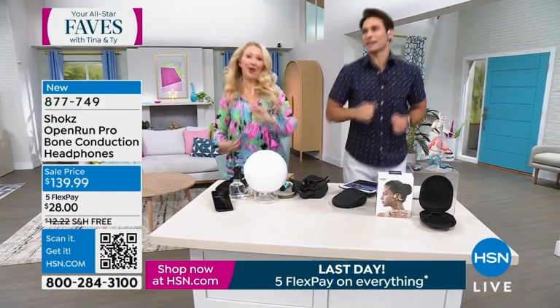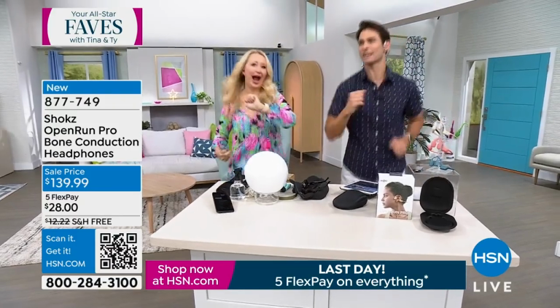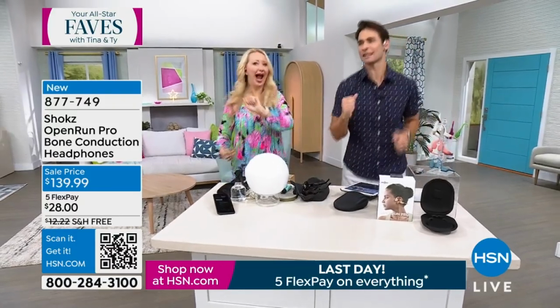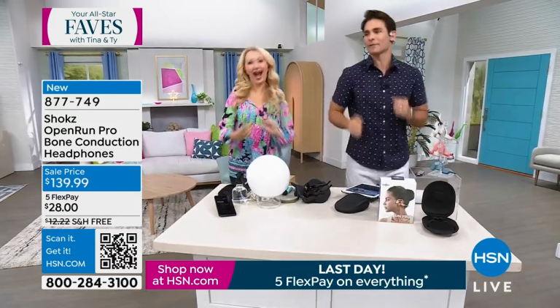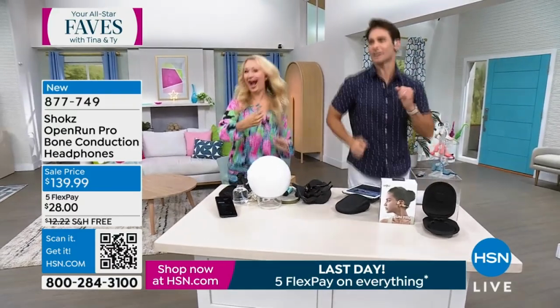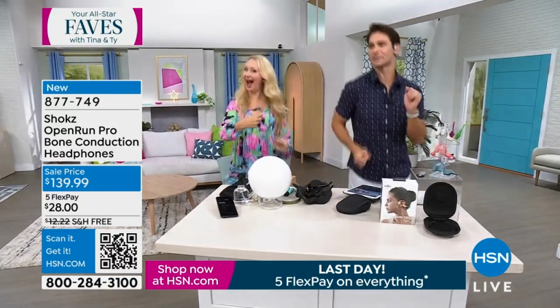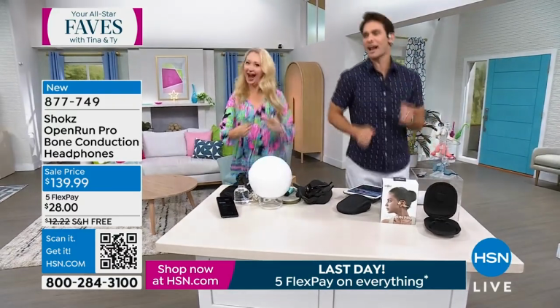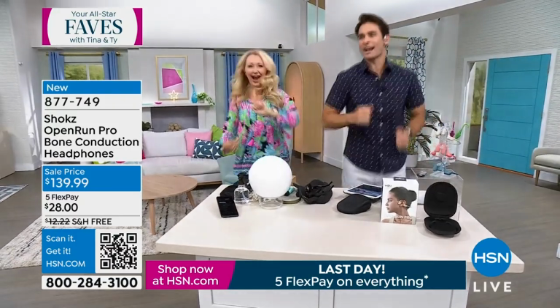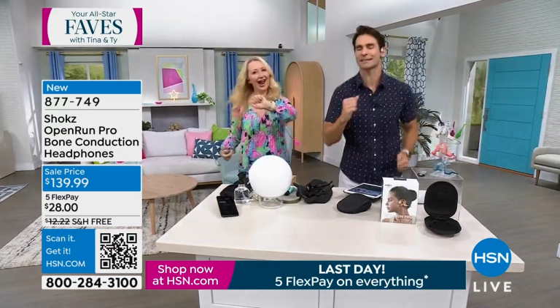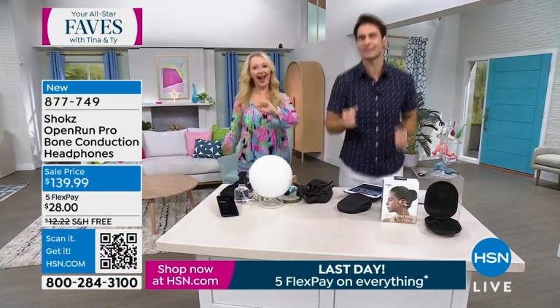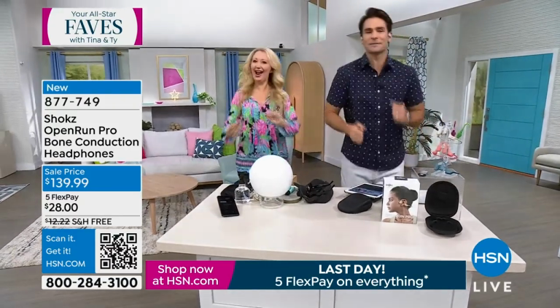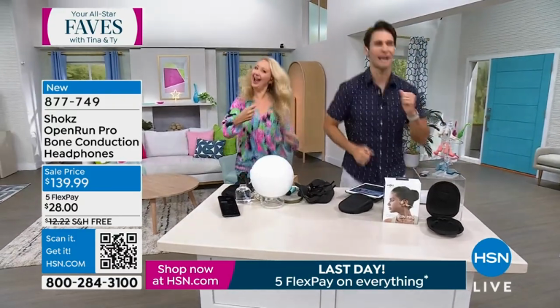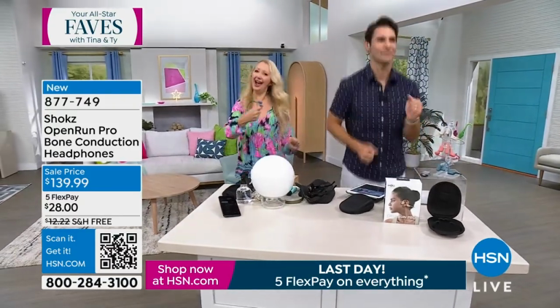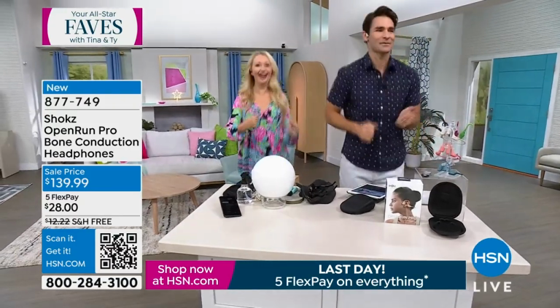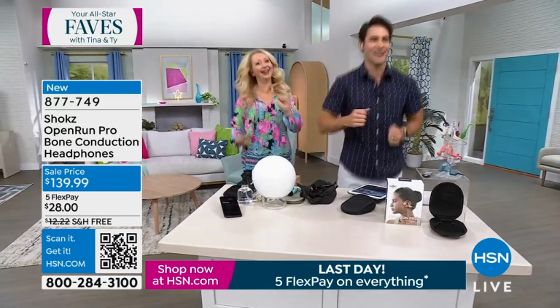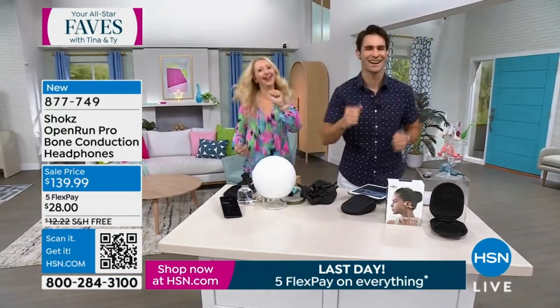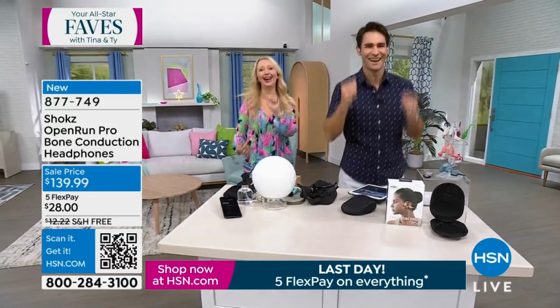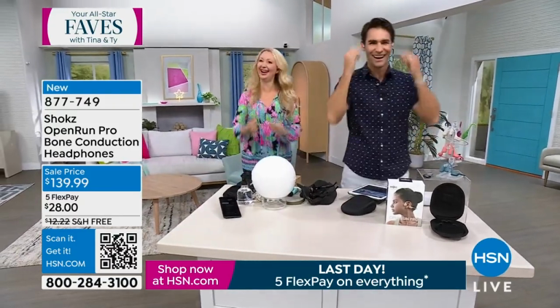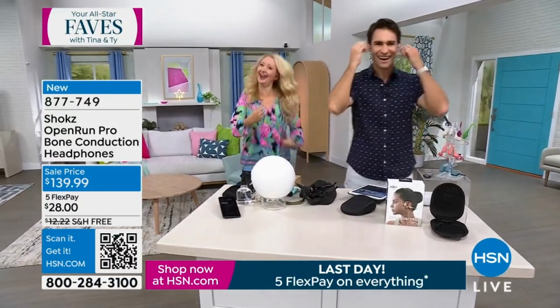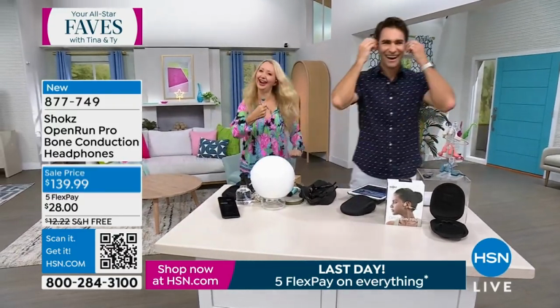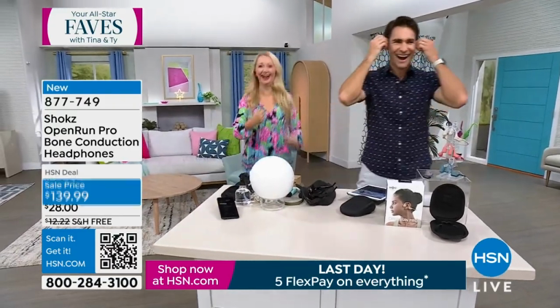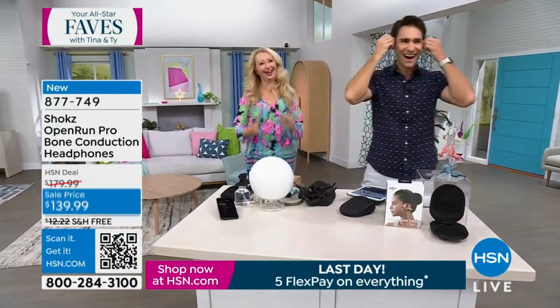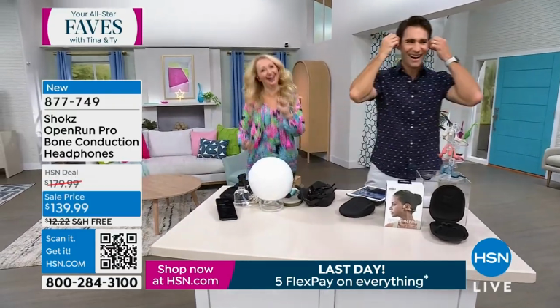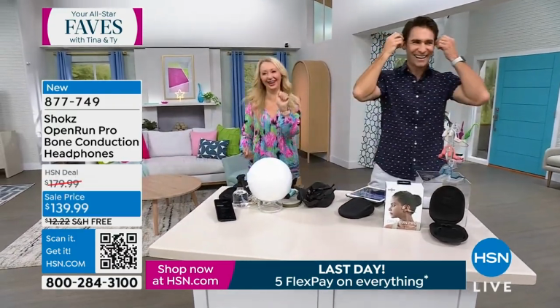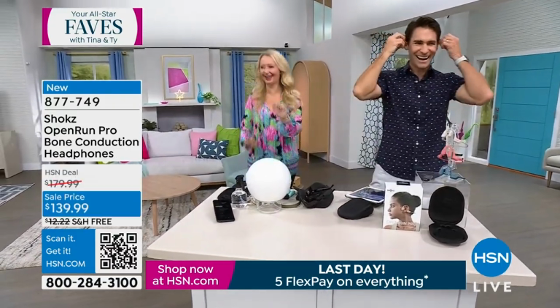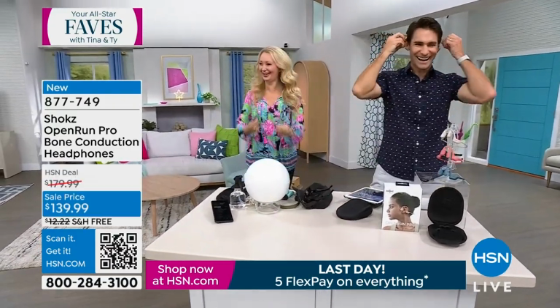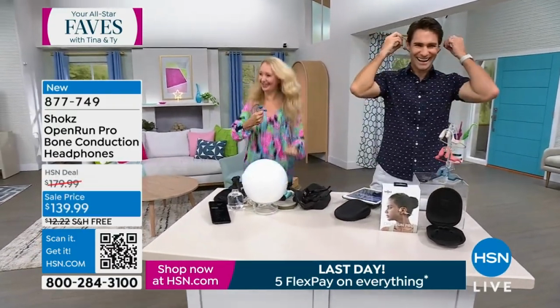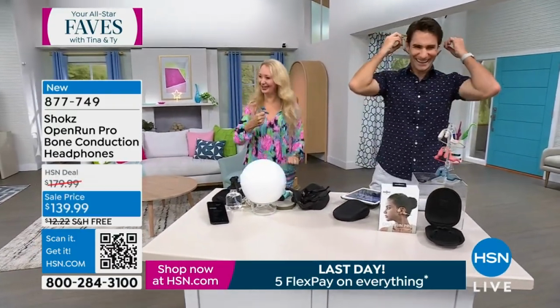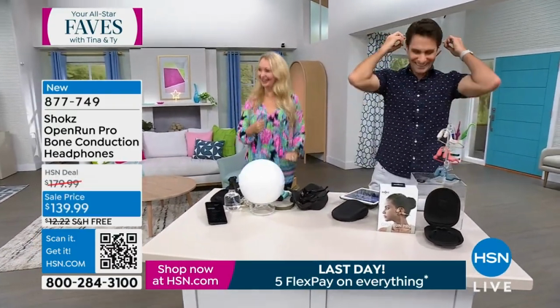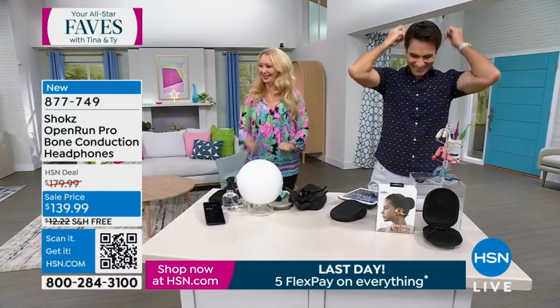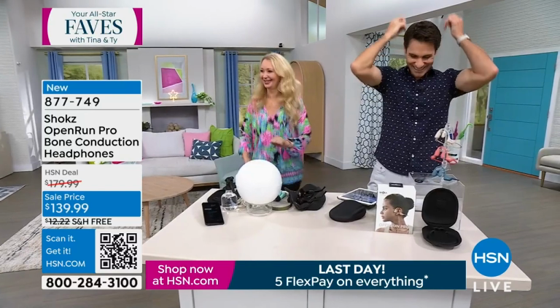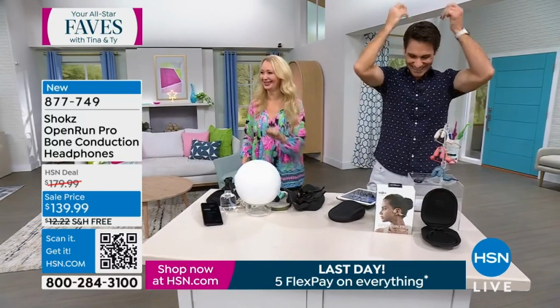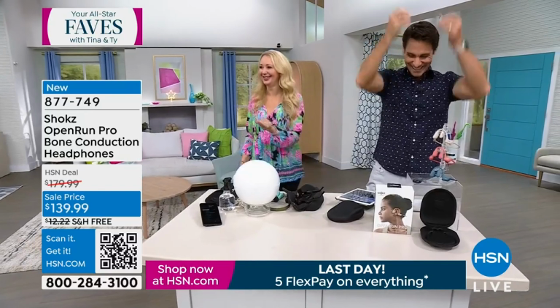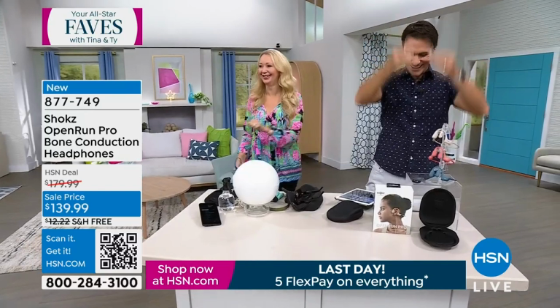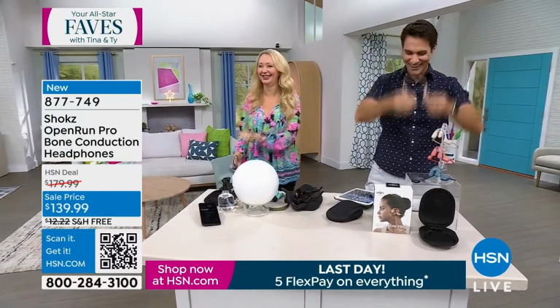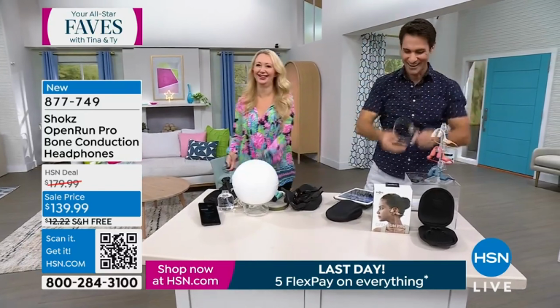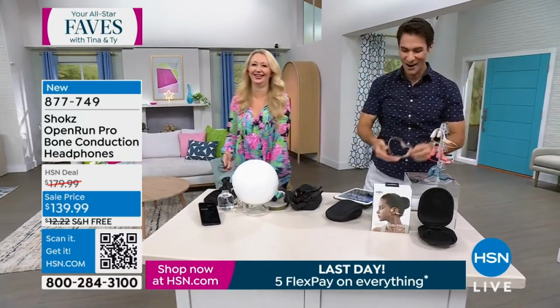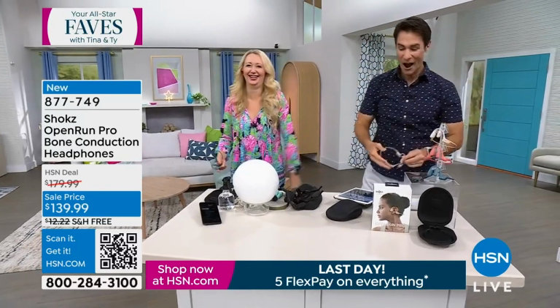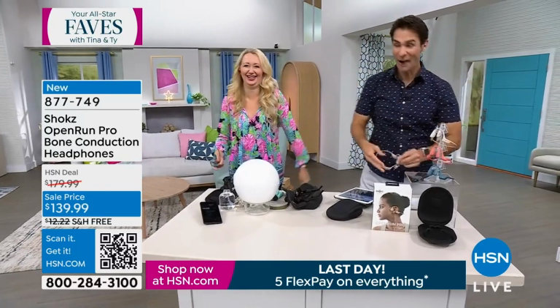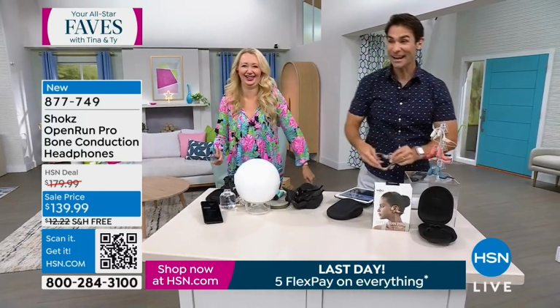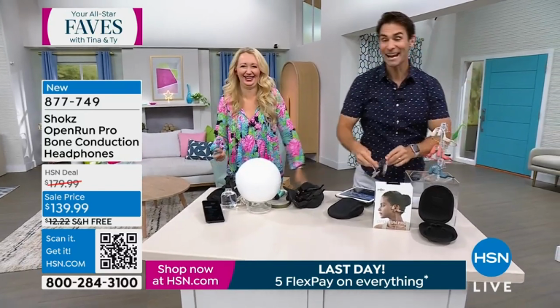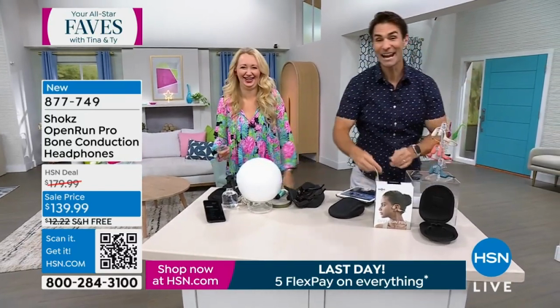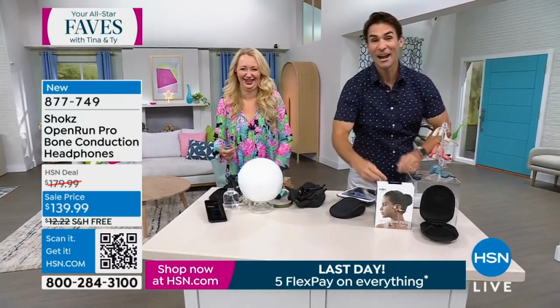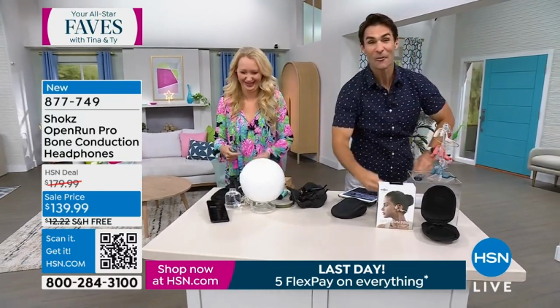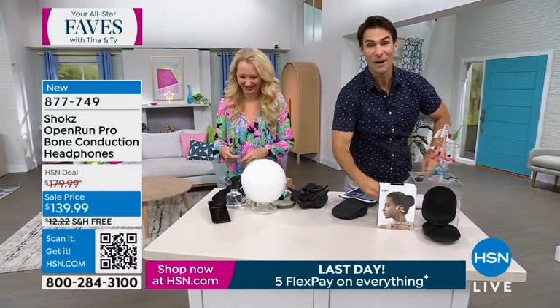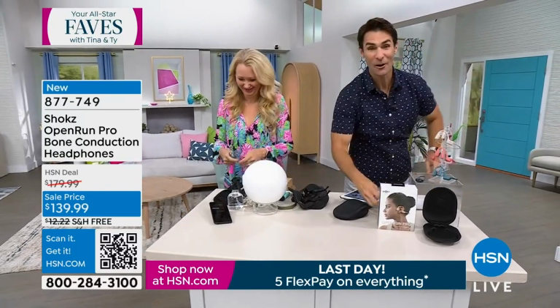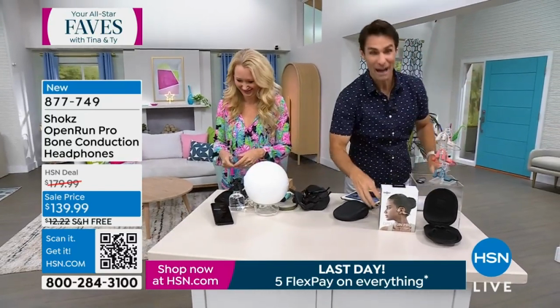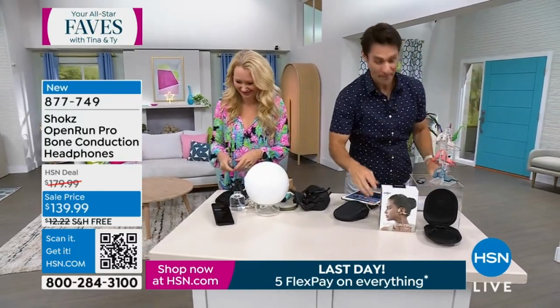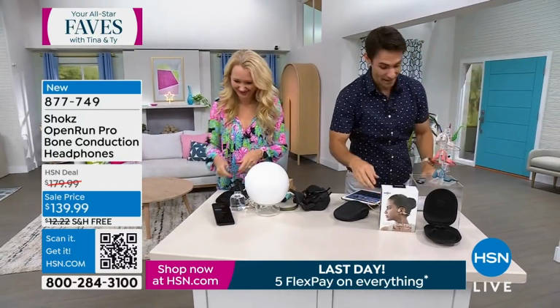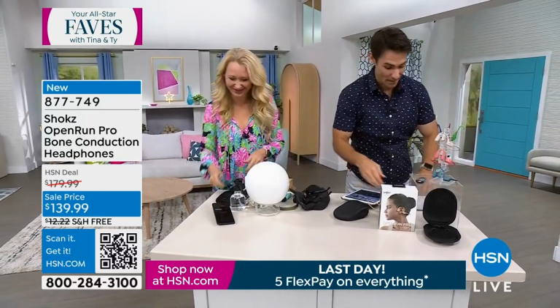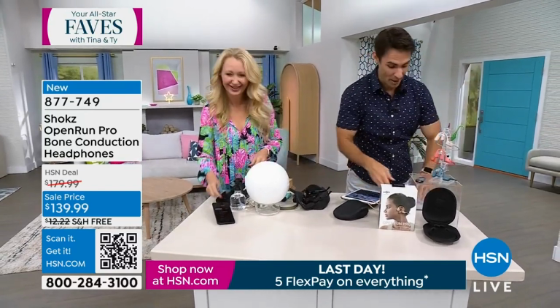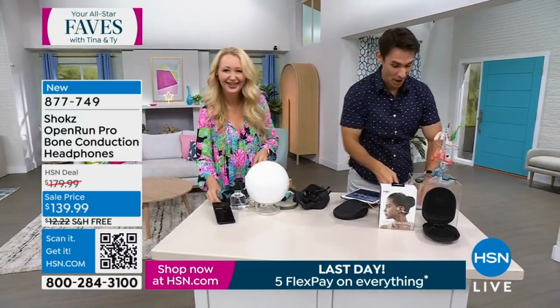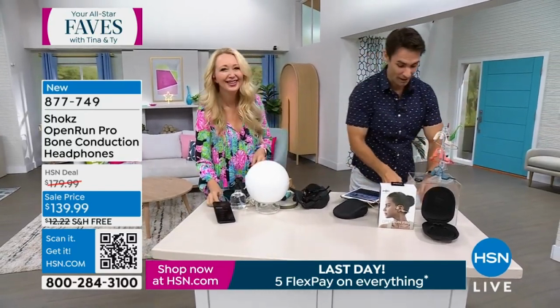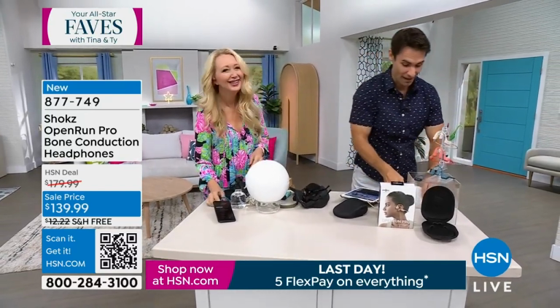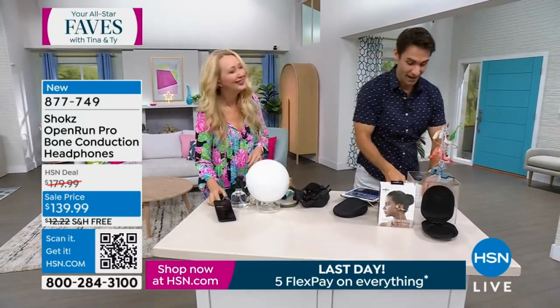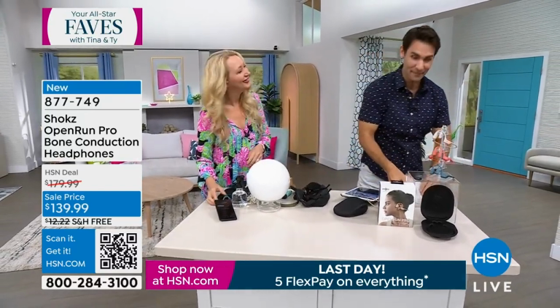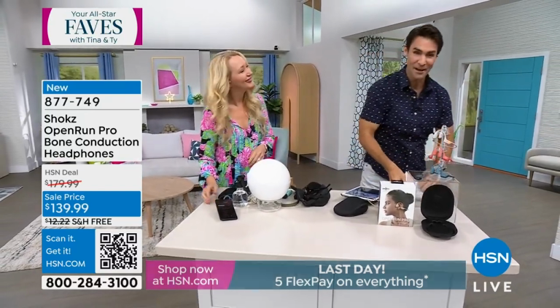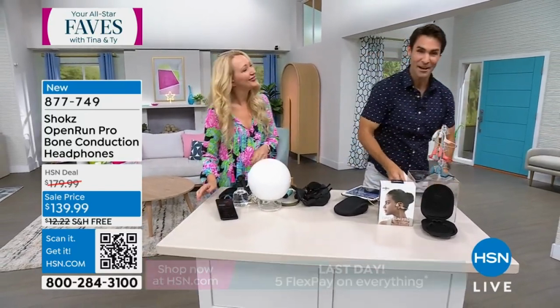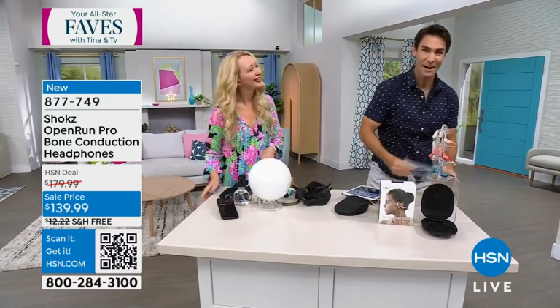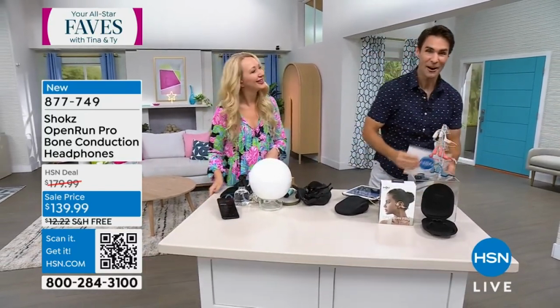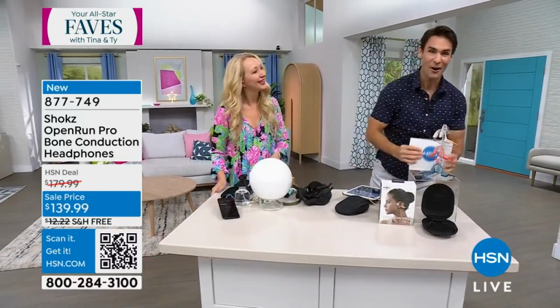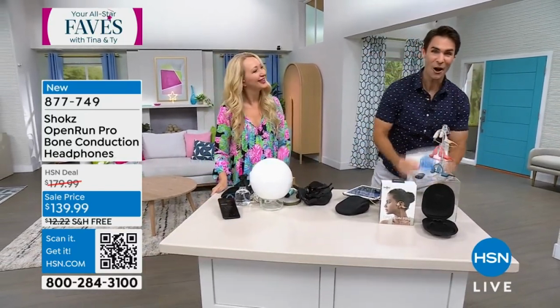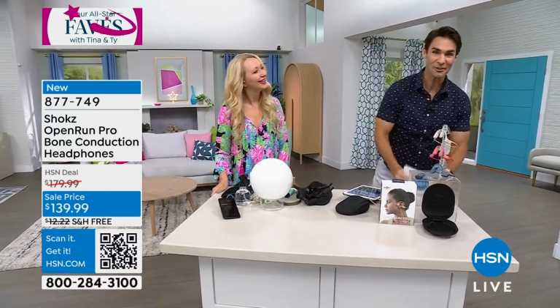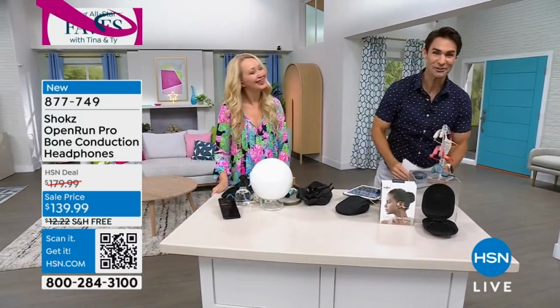These are the pros — the Open Run Pro — free shipping and handling. Lori, you're the pro! Thank you. We'll go jogging sometime.